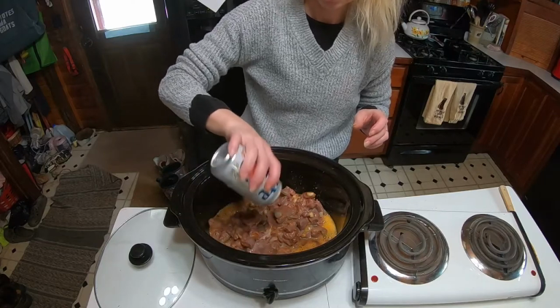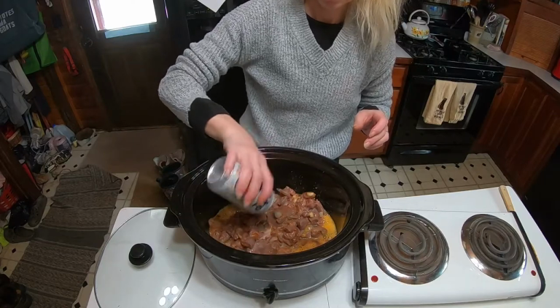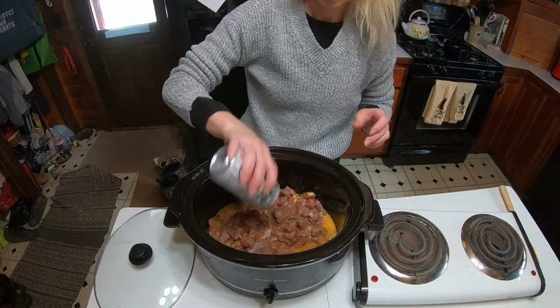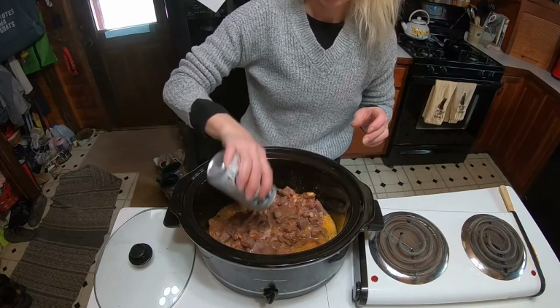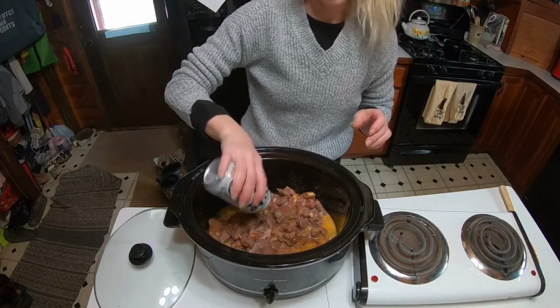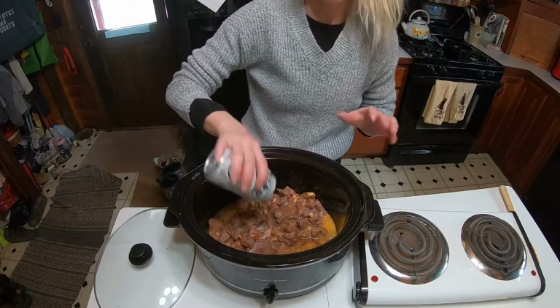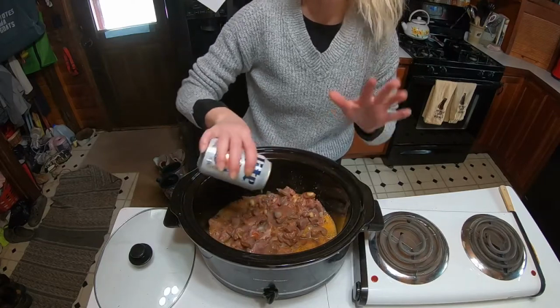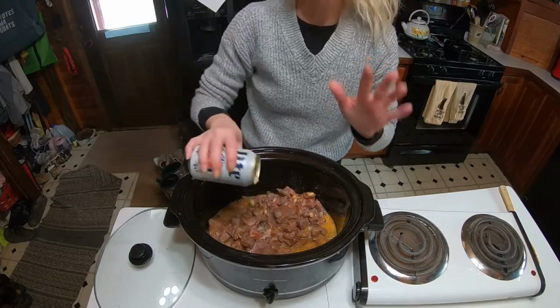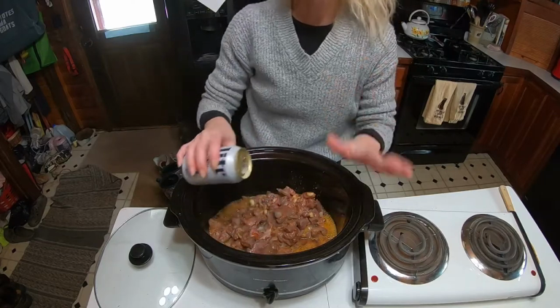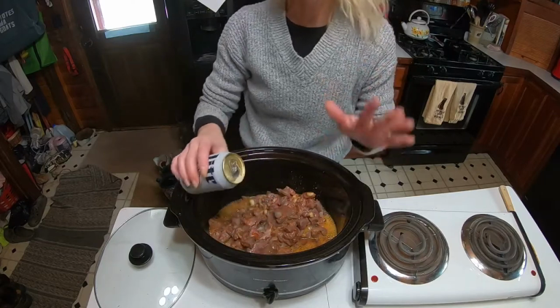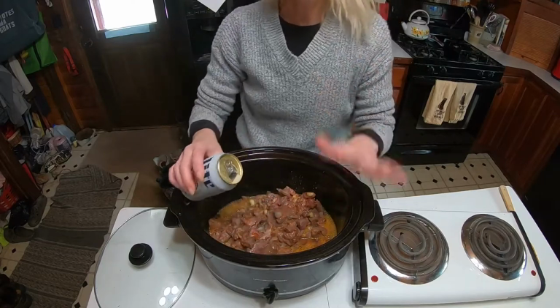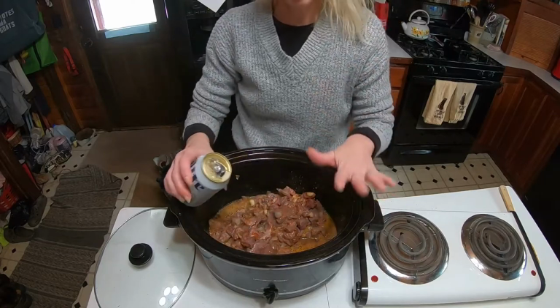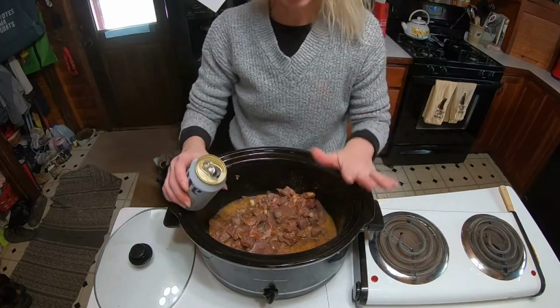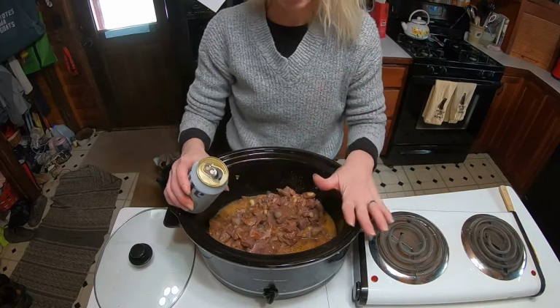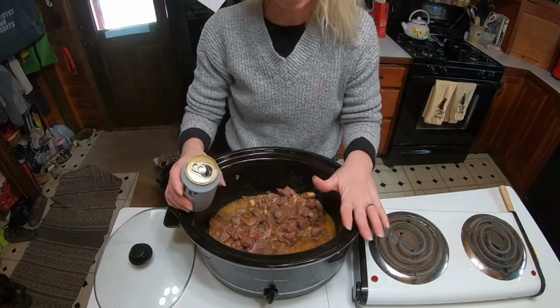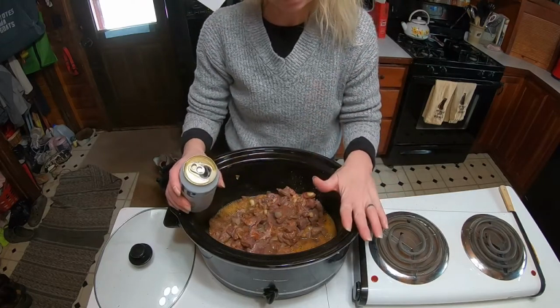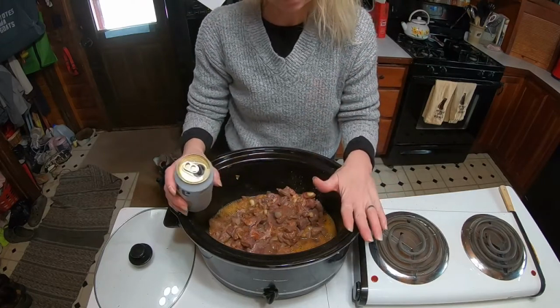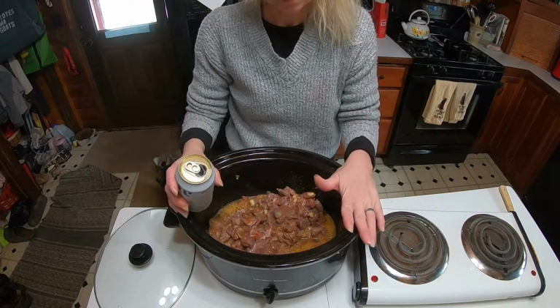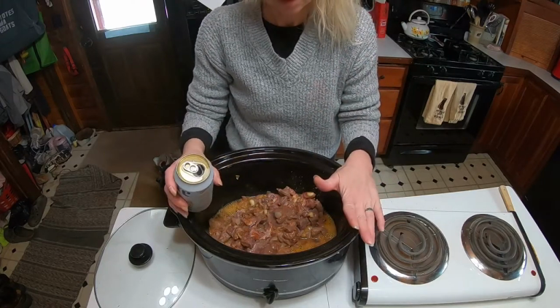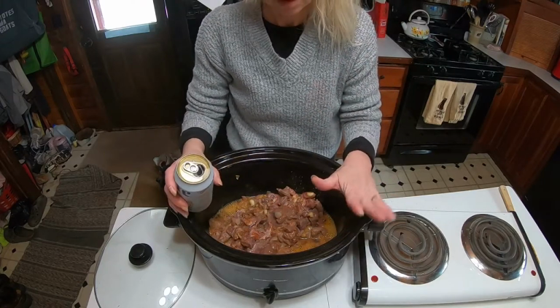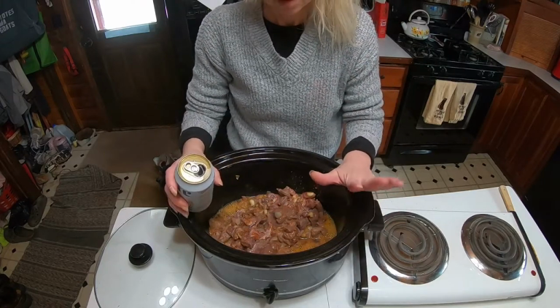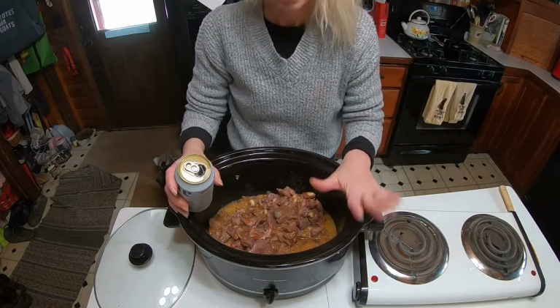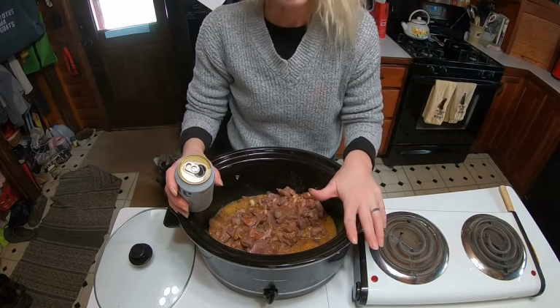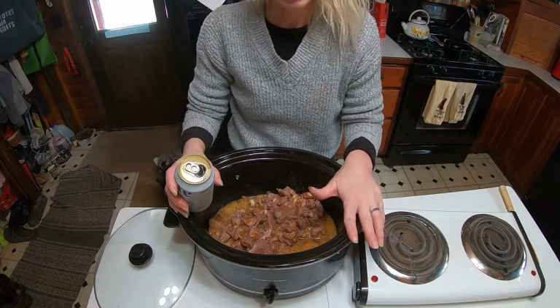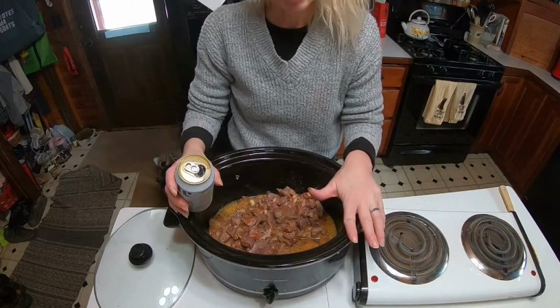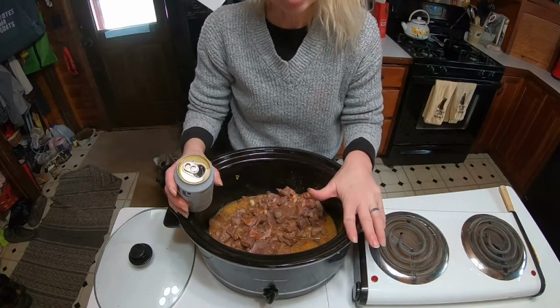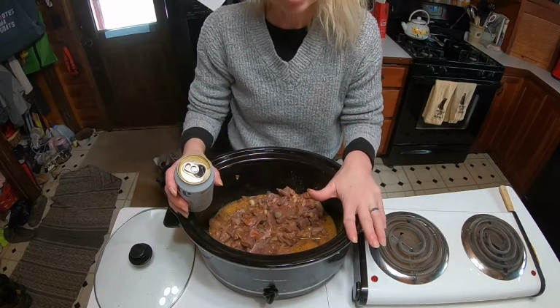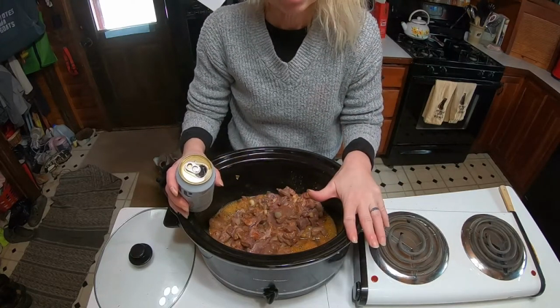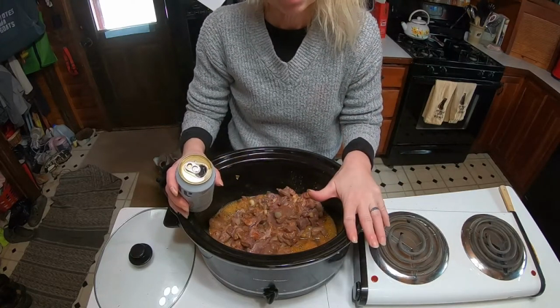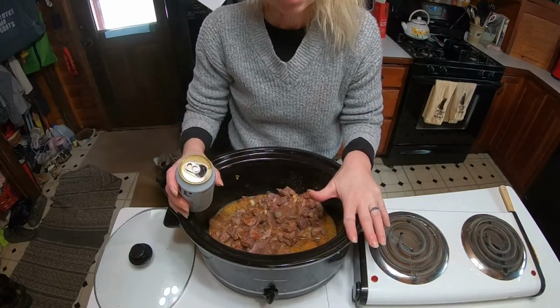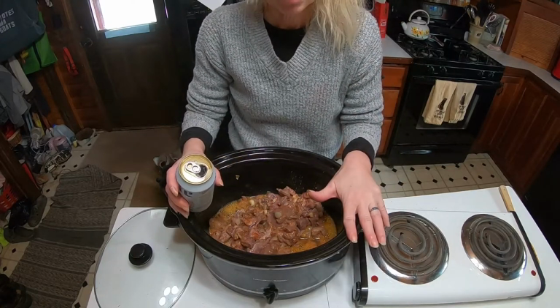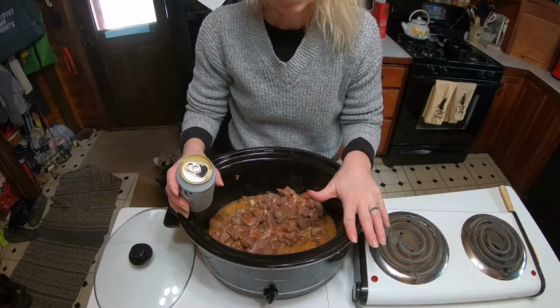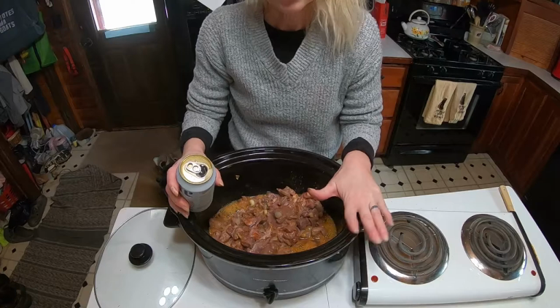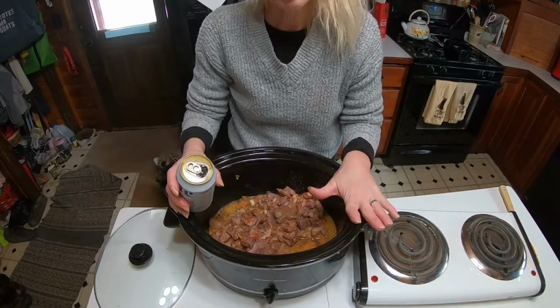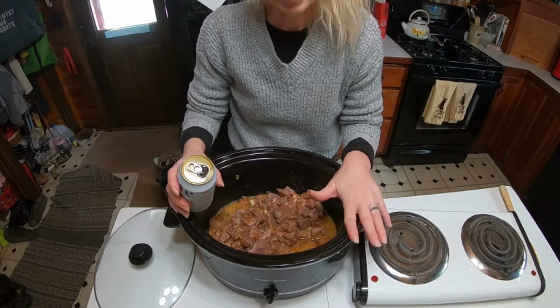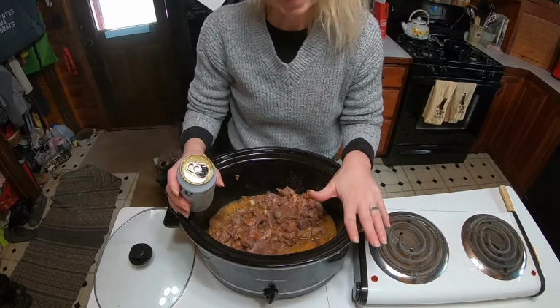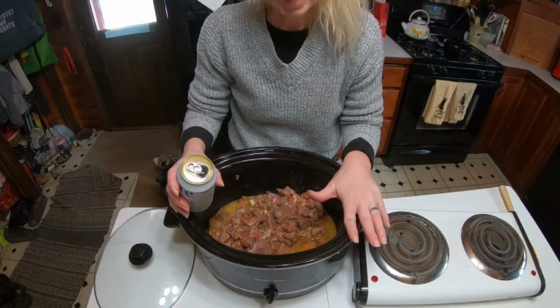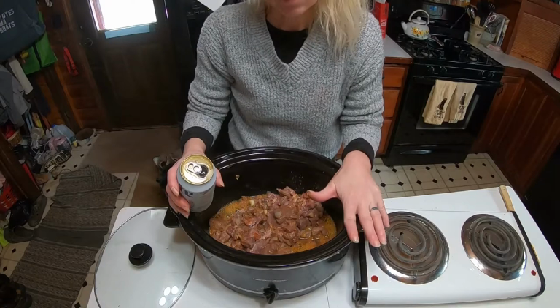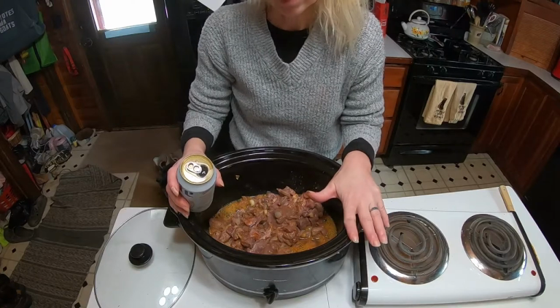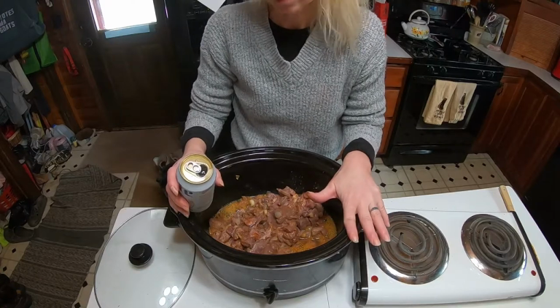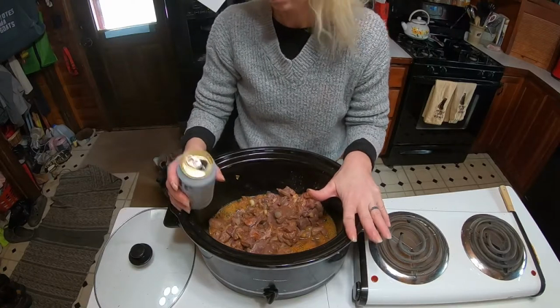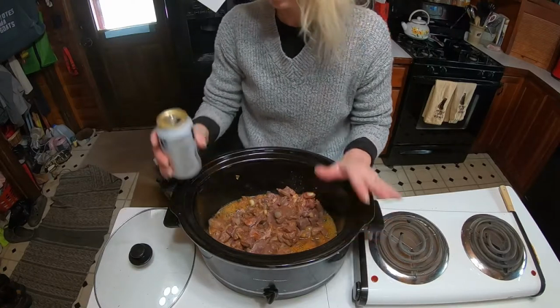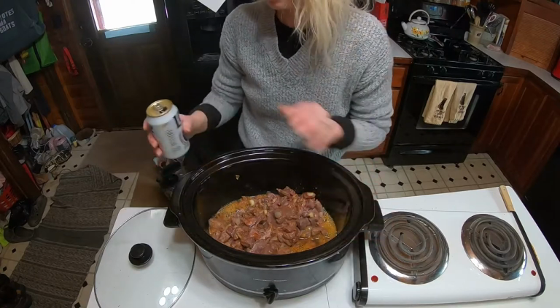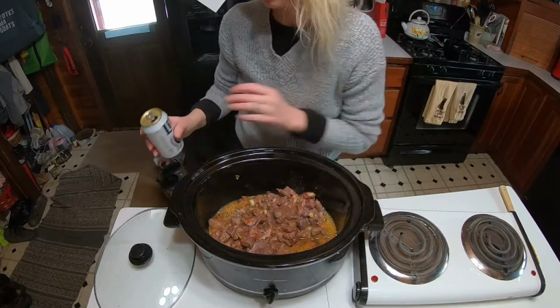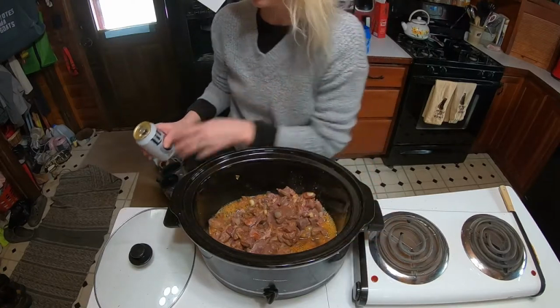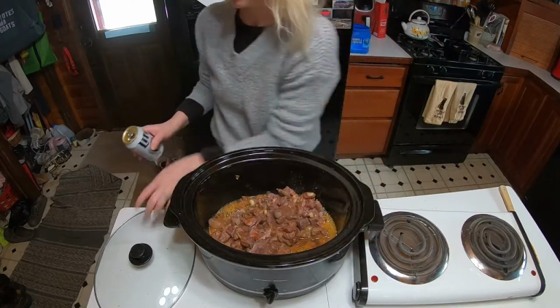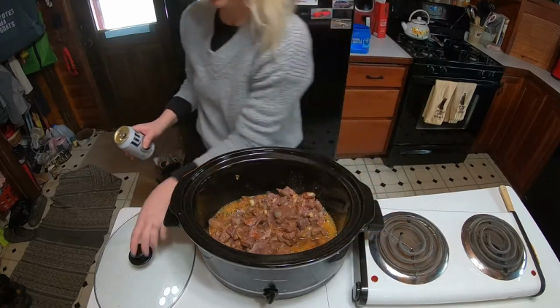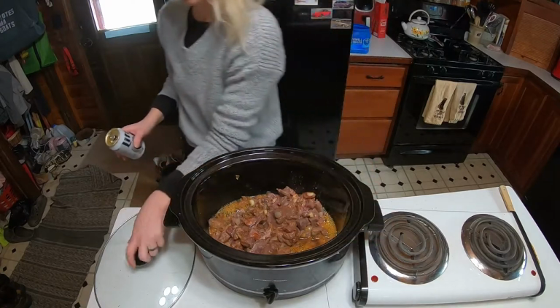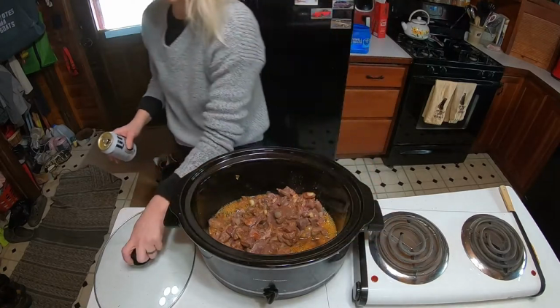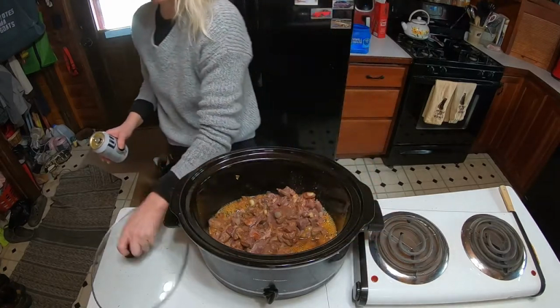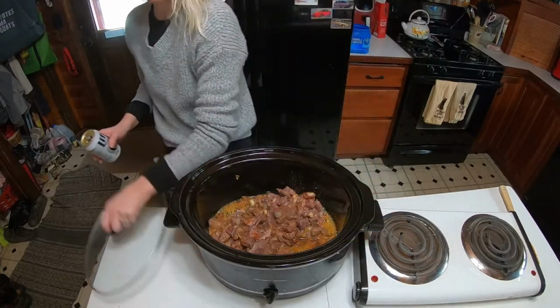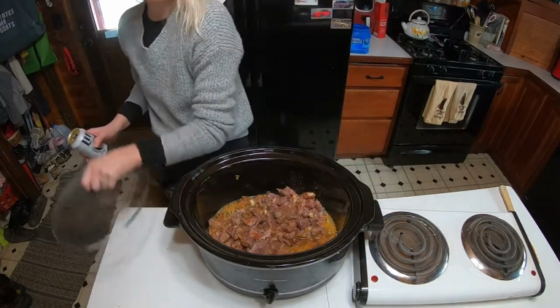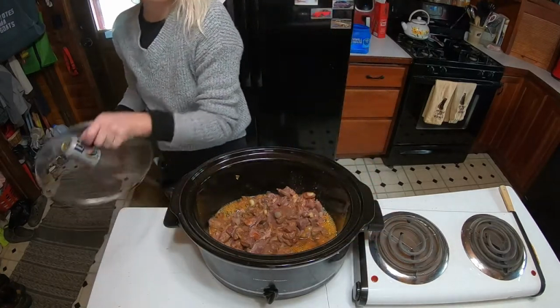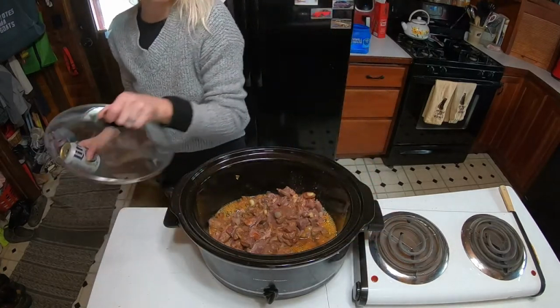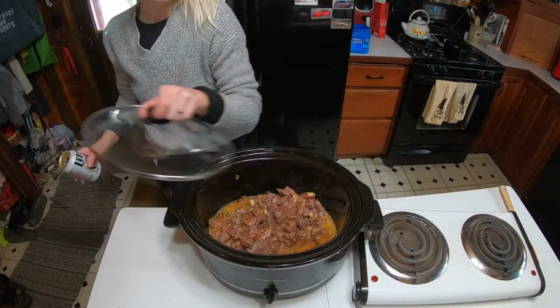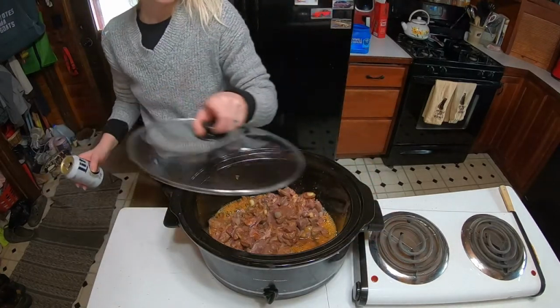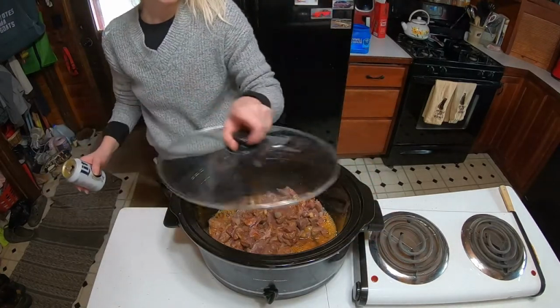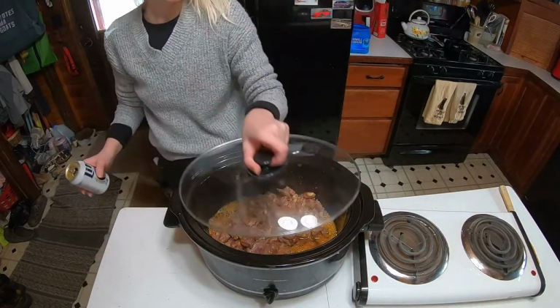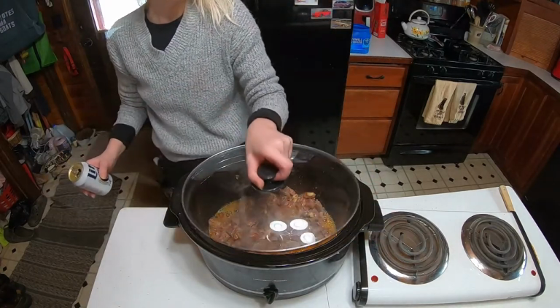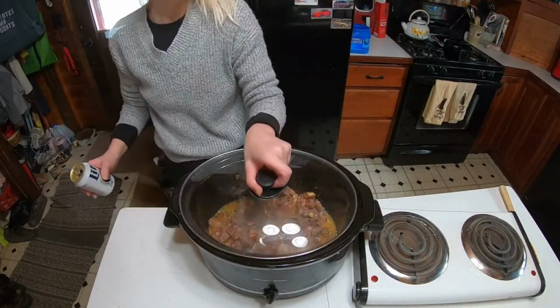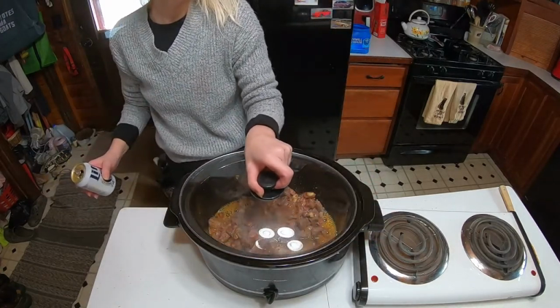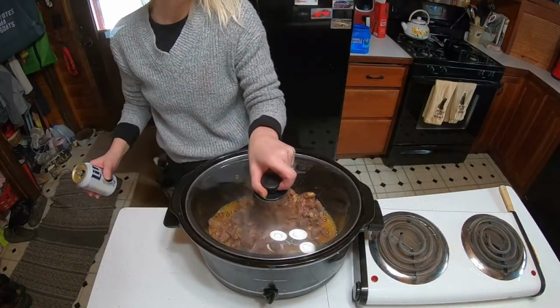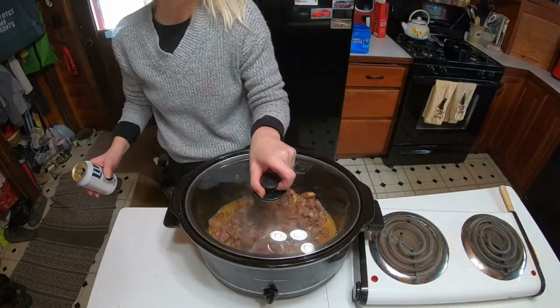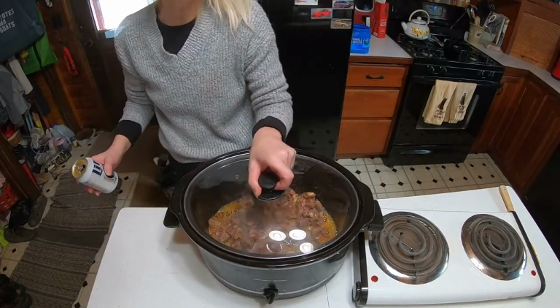We are going to let this simmer for about an hour, and I'll bring you back.